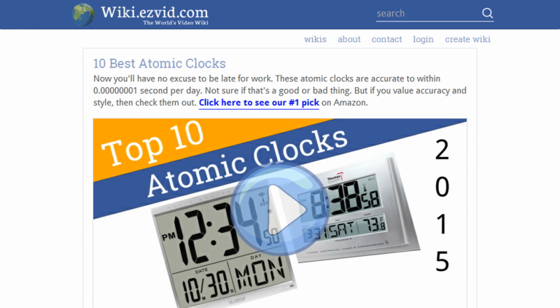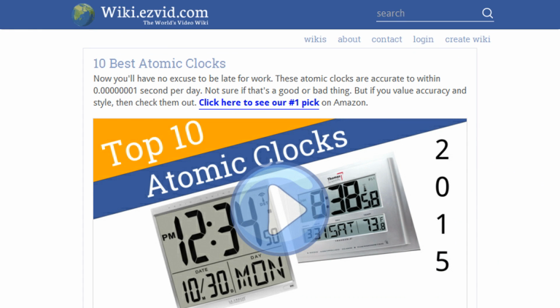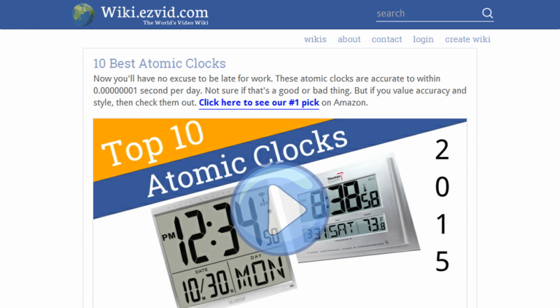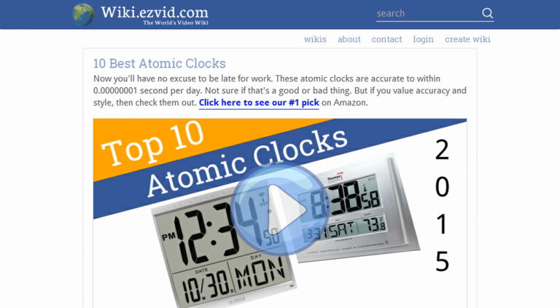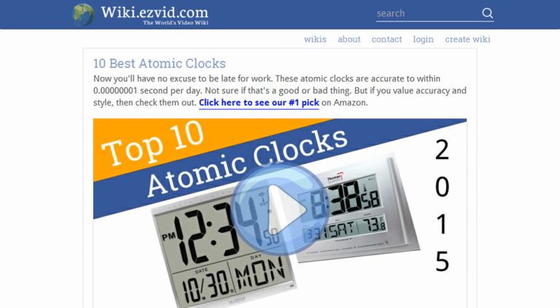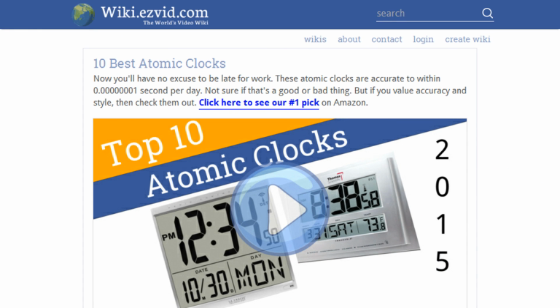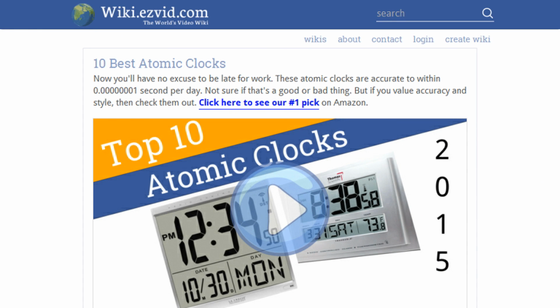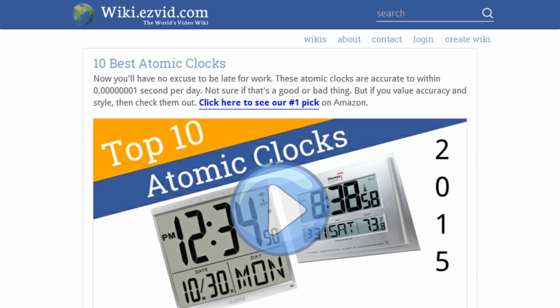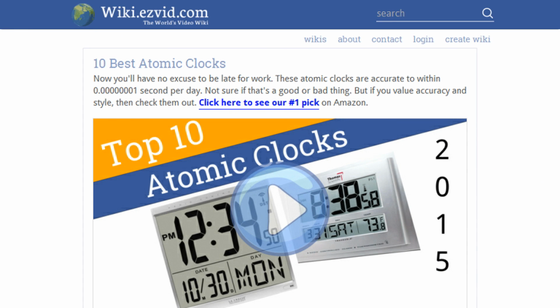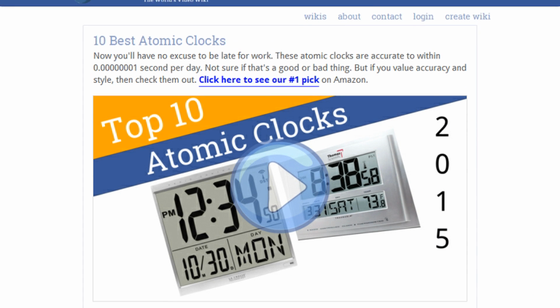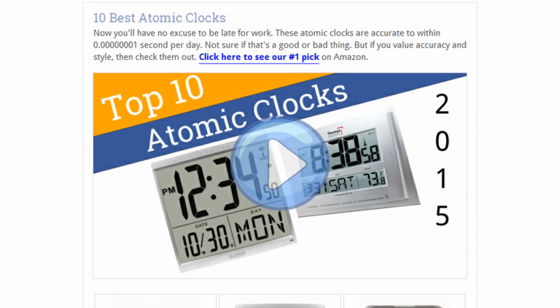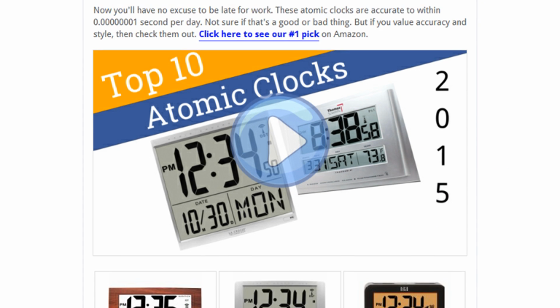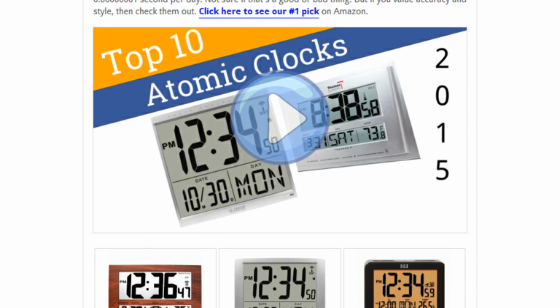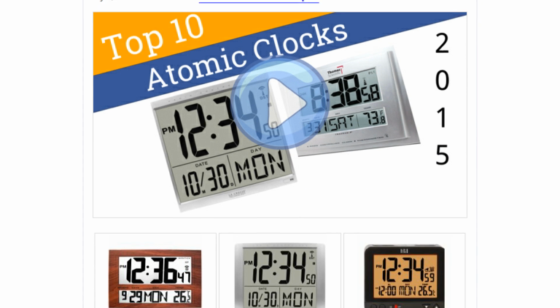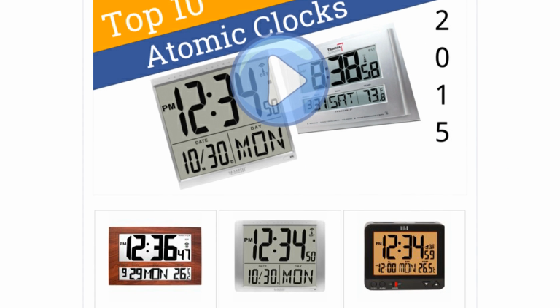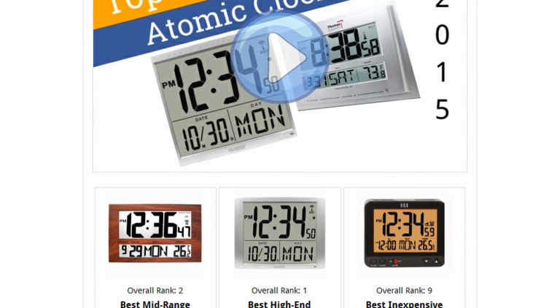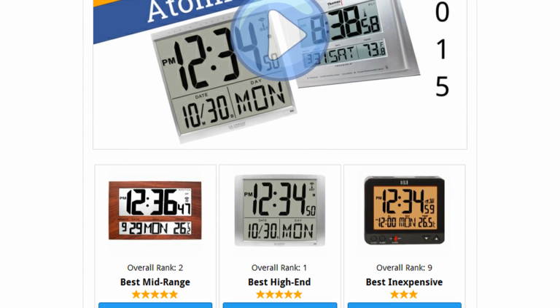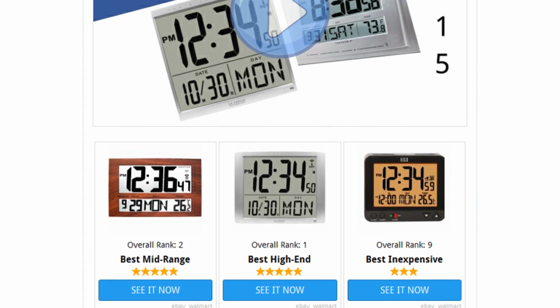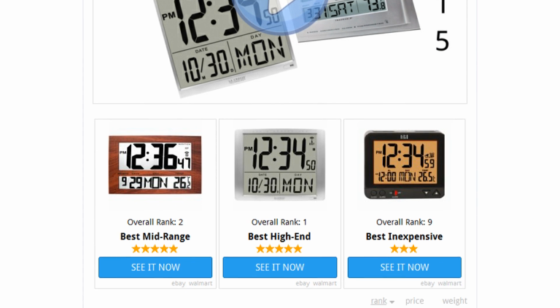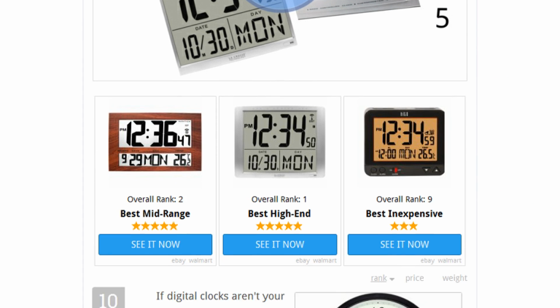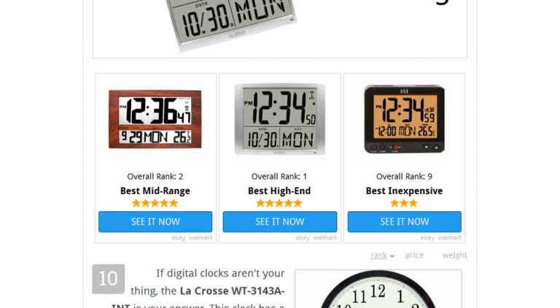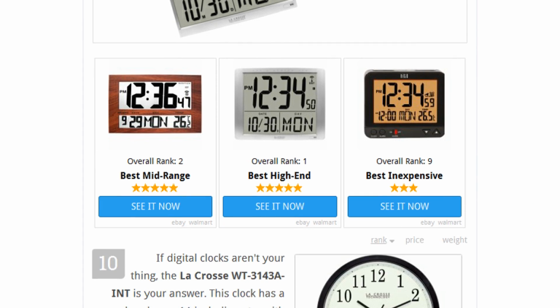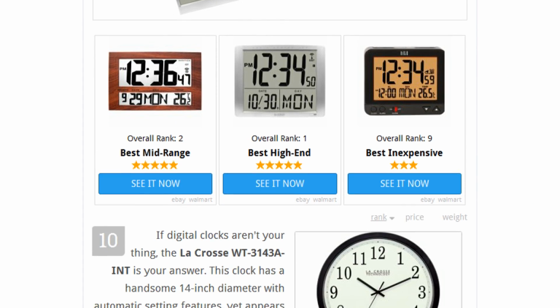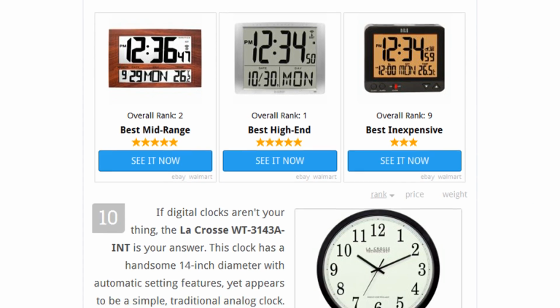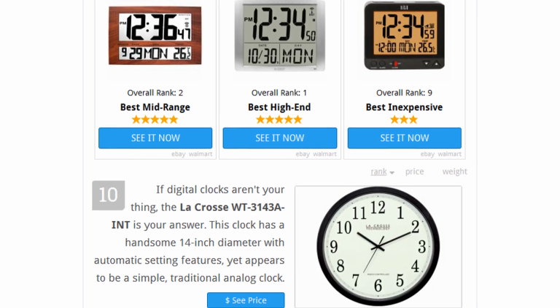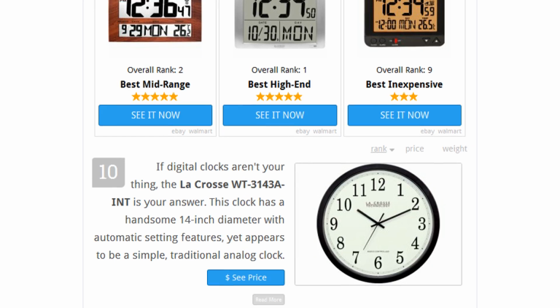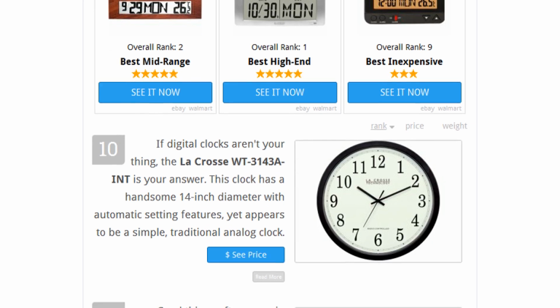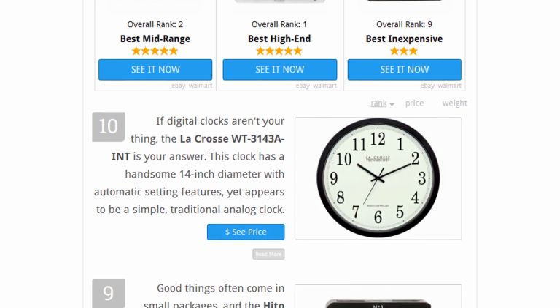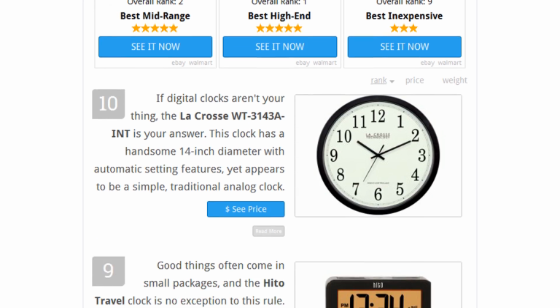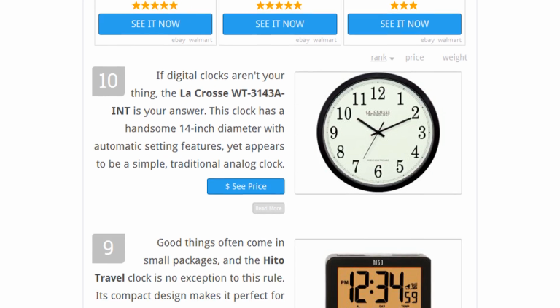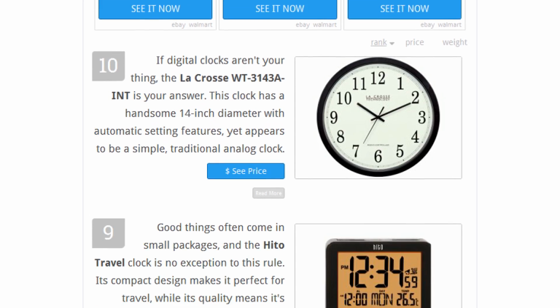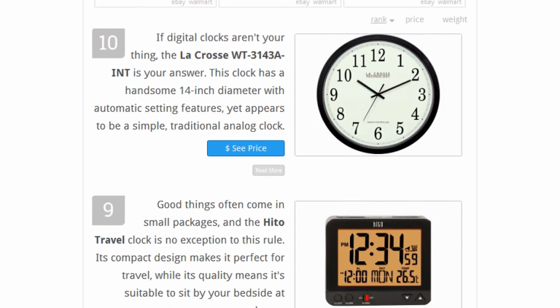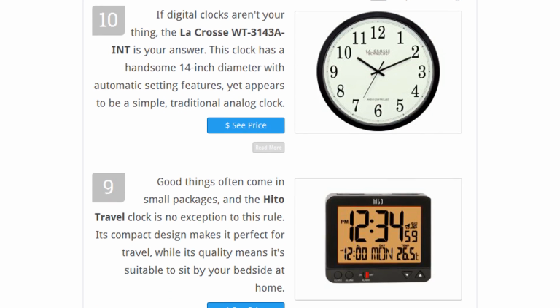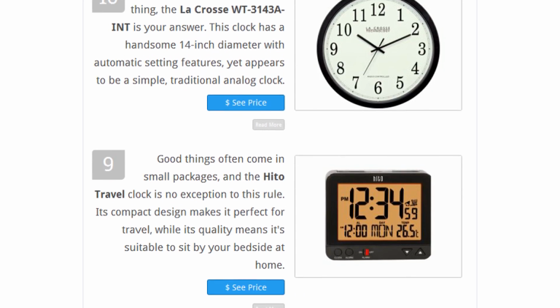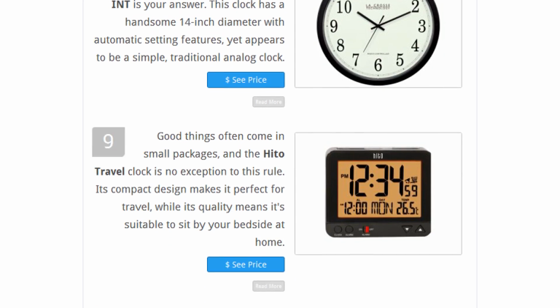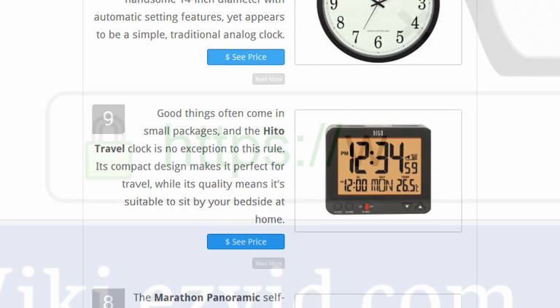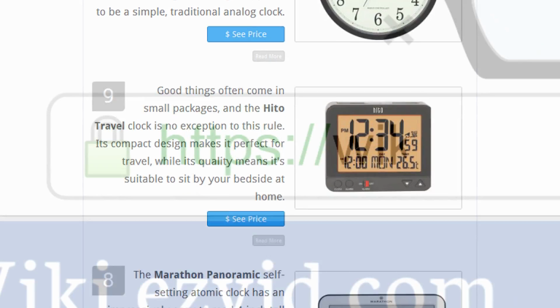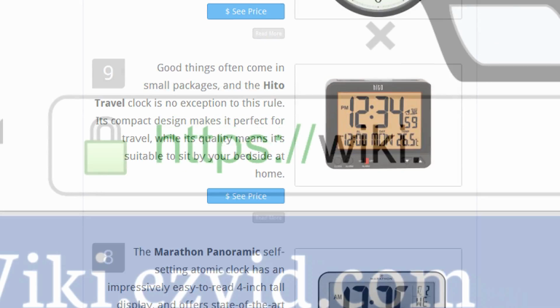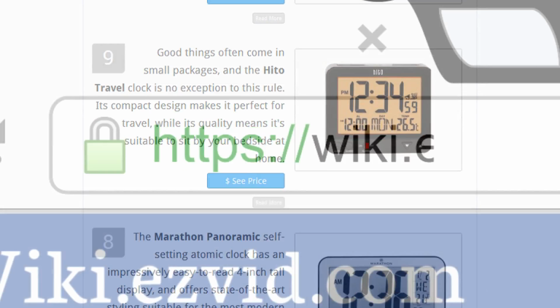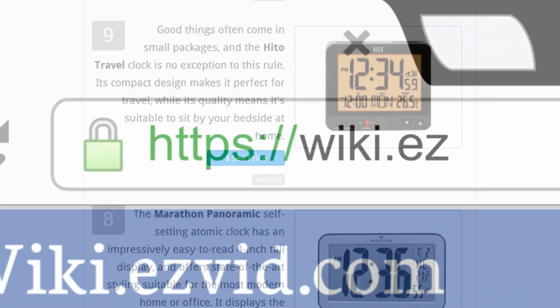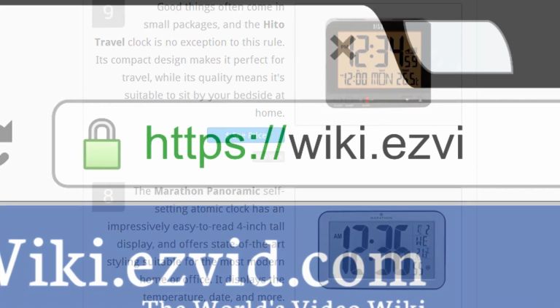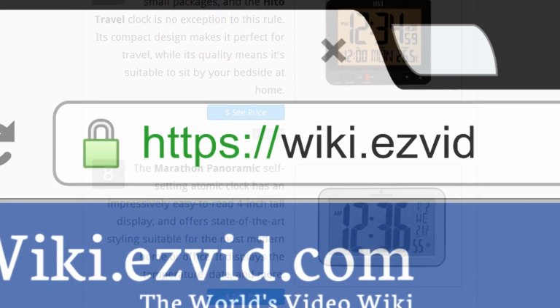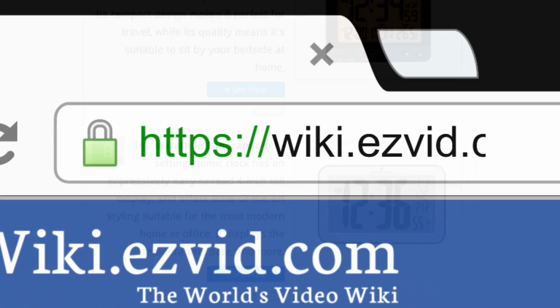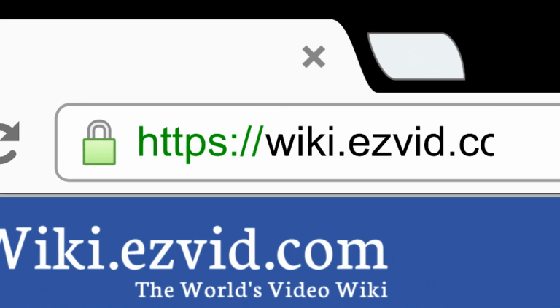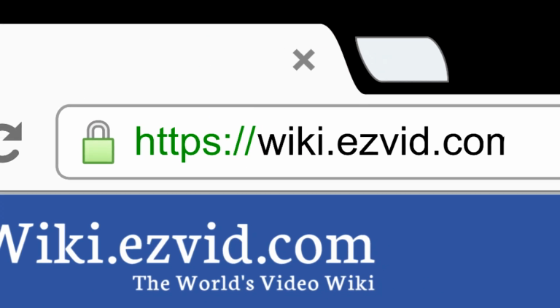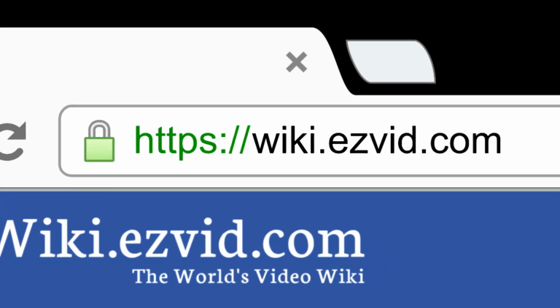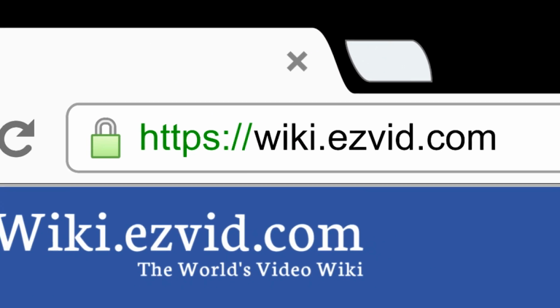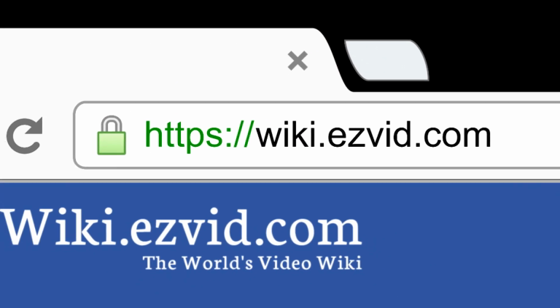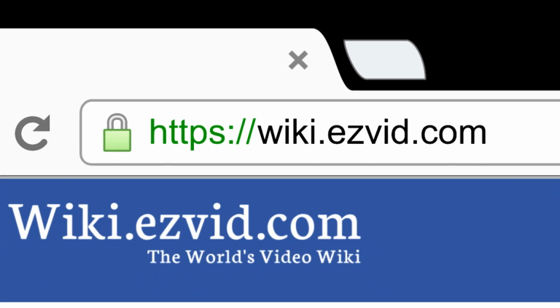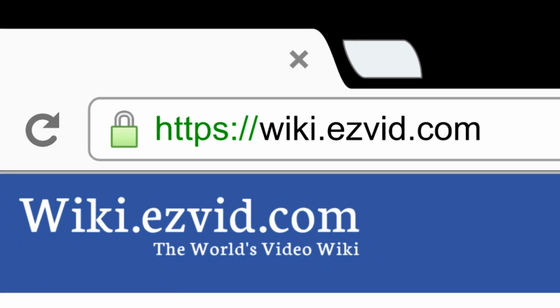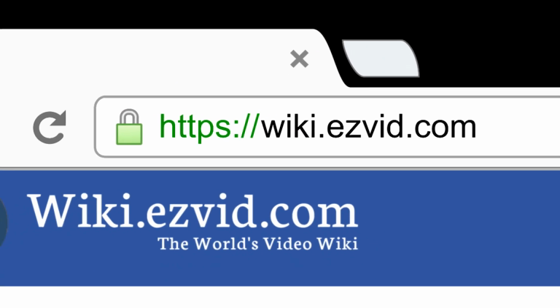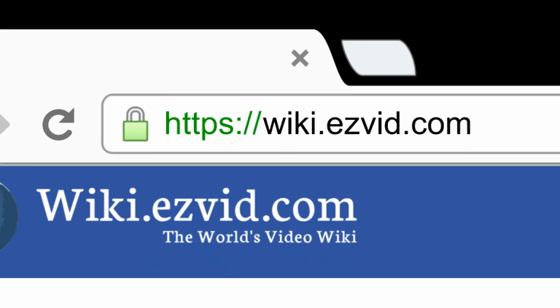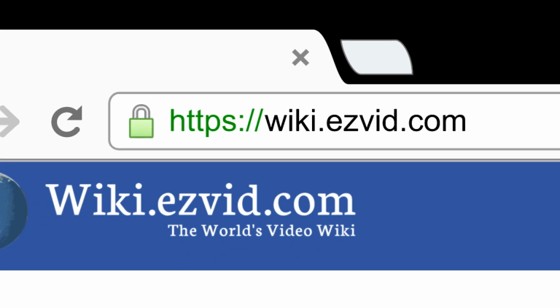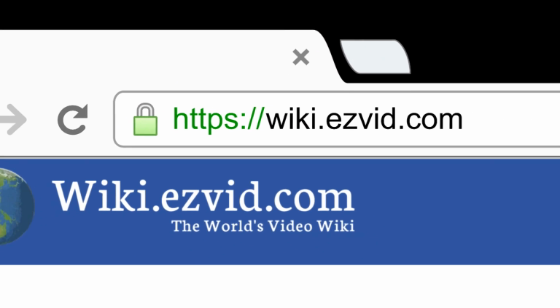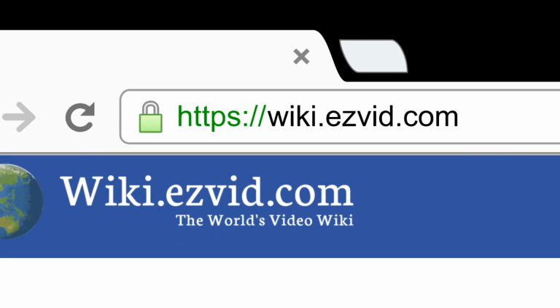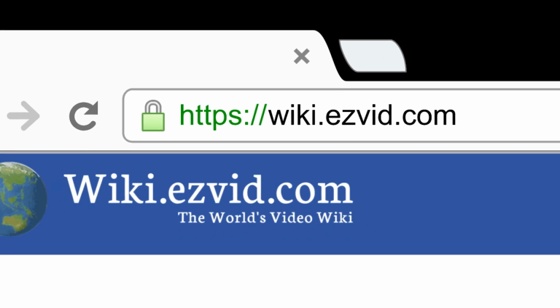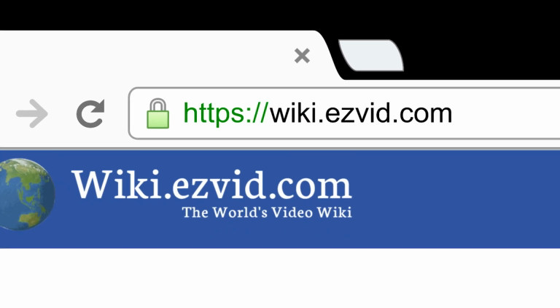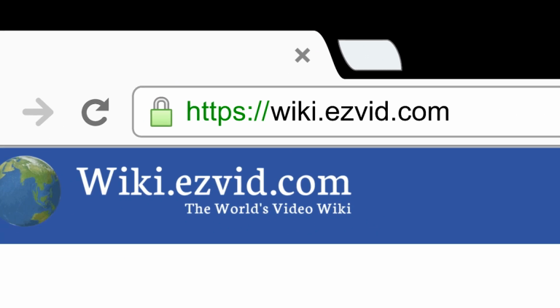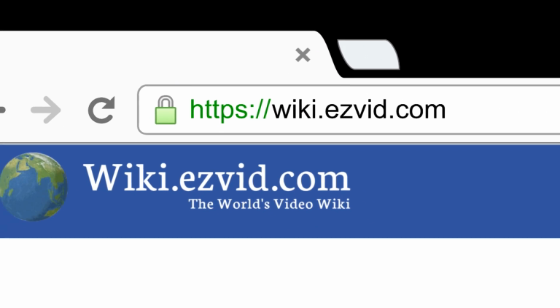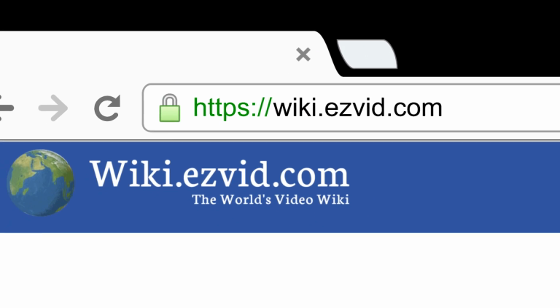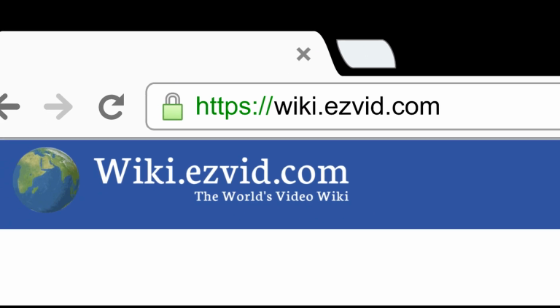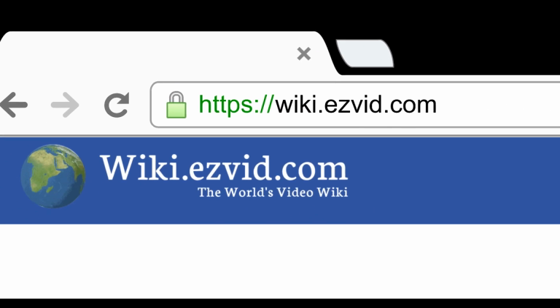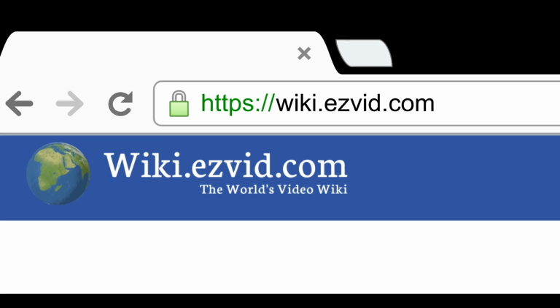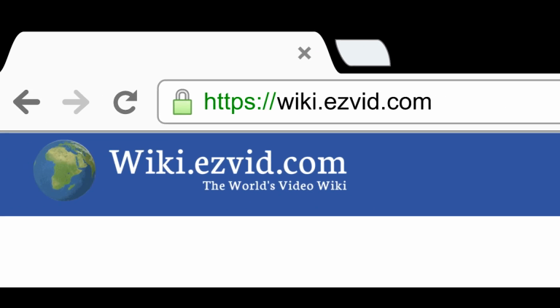To see all this stuff, go to wiki.easyvid.com and search for atomic clocks, or click beneath this video.